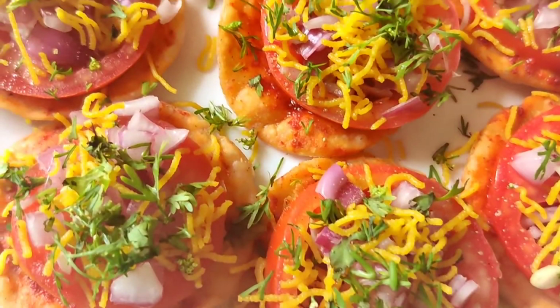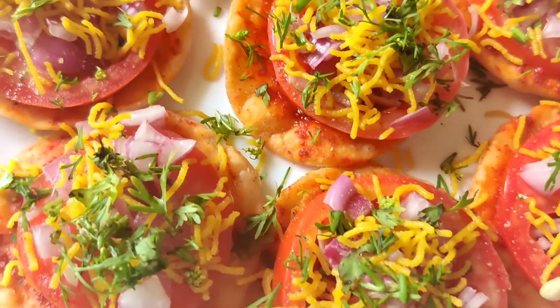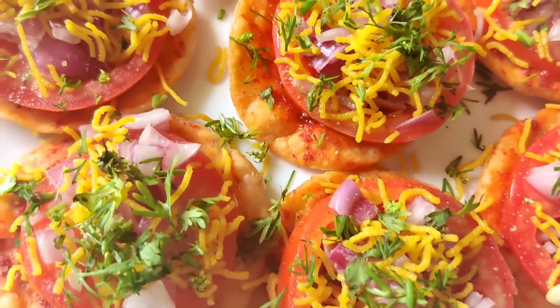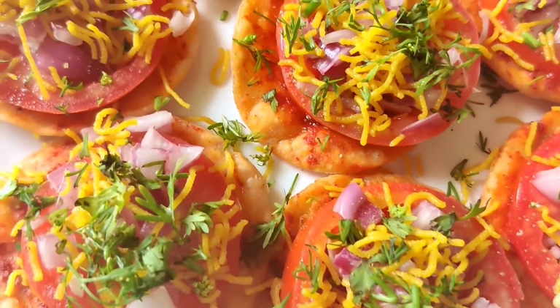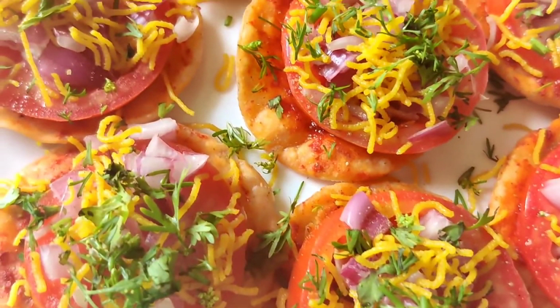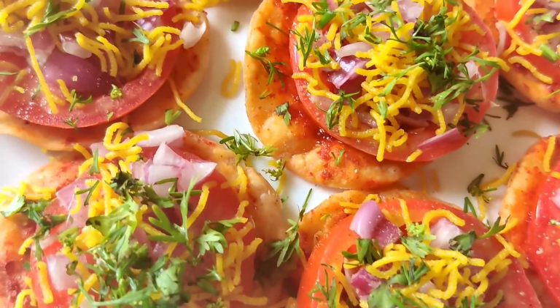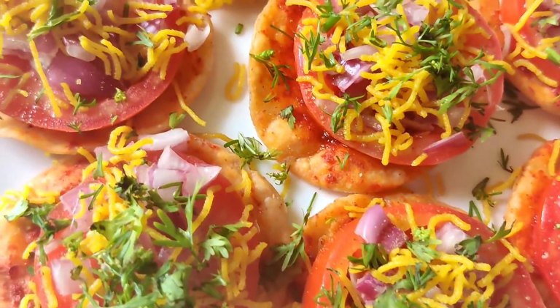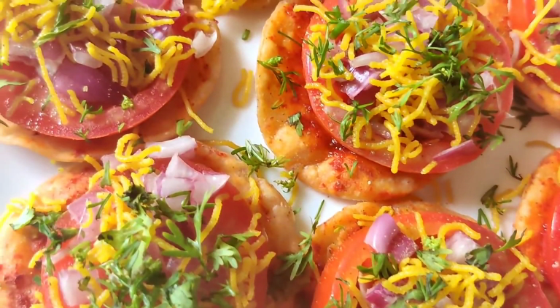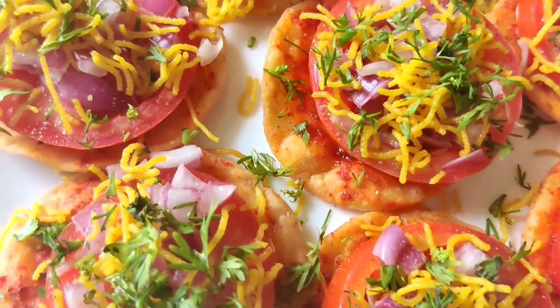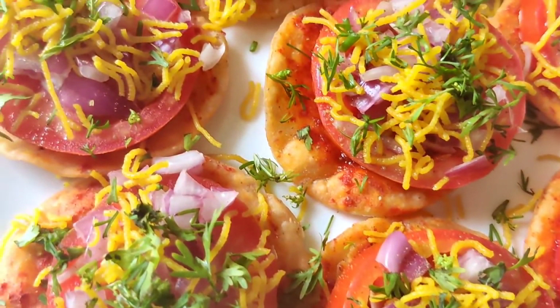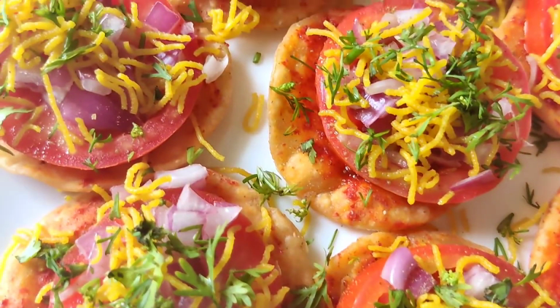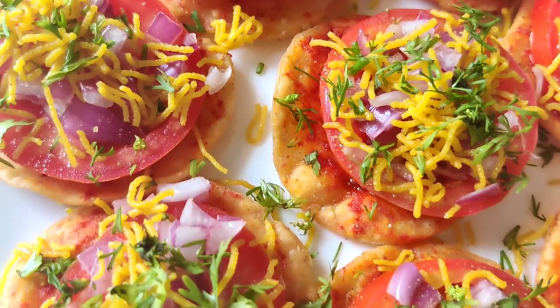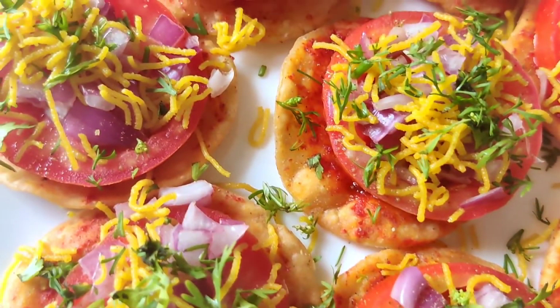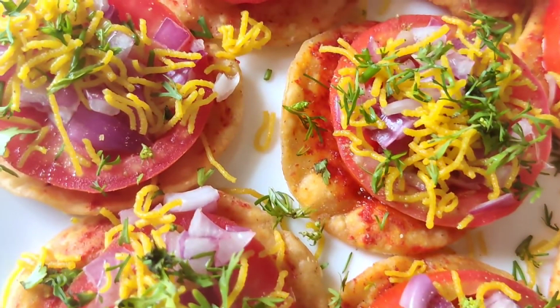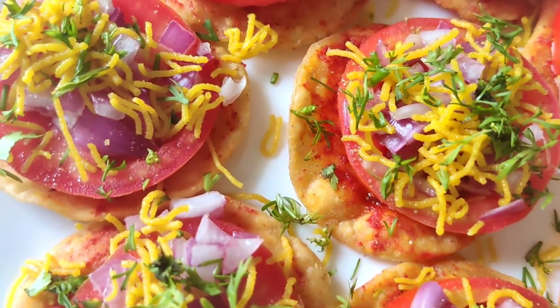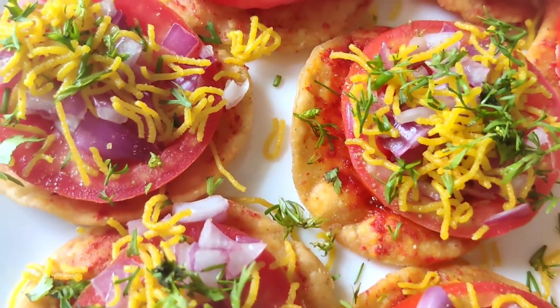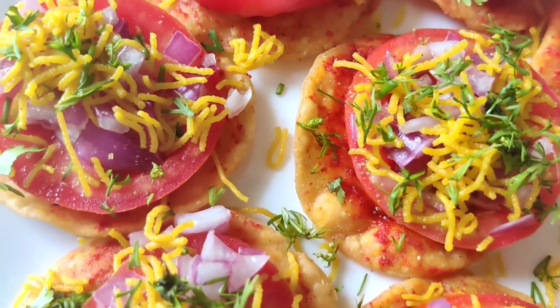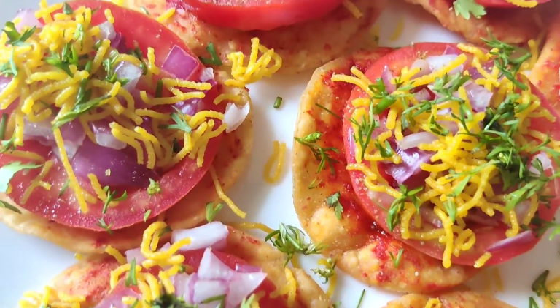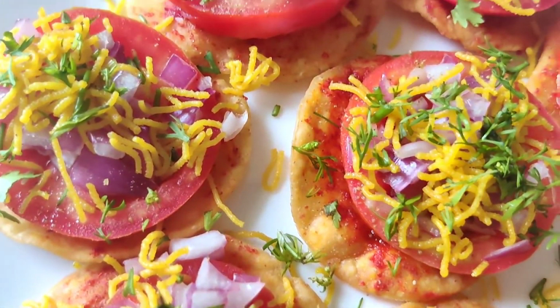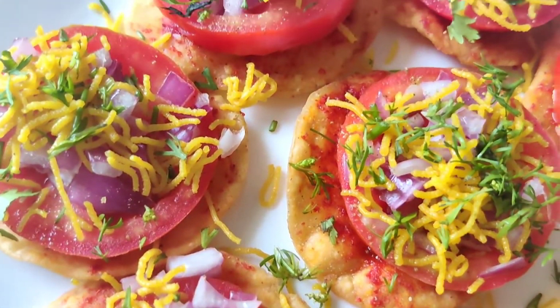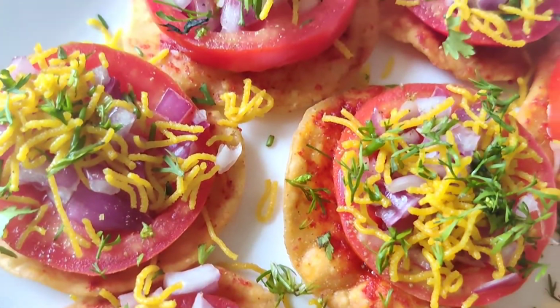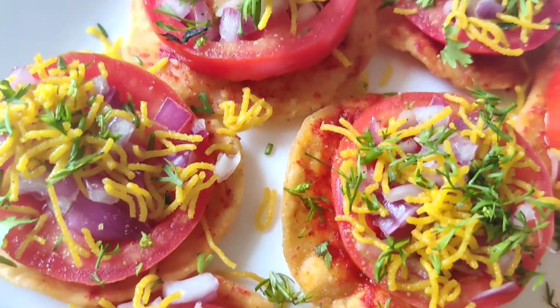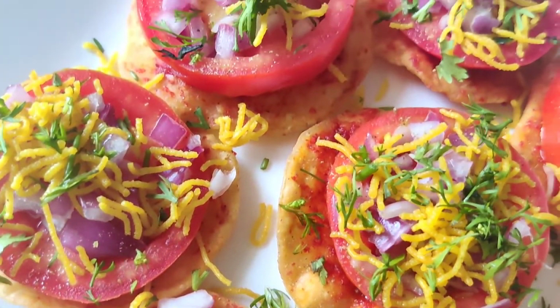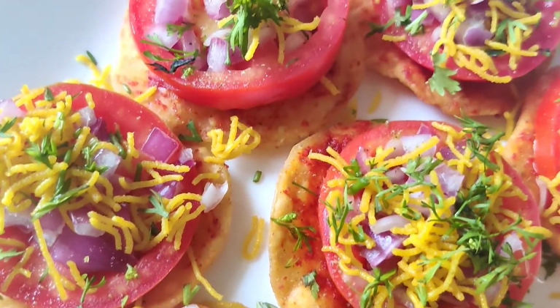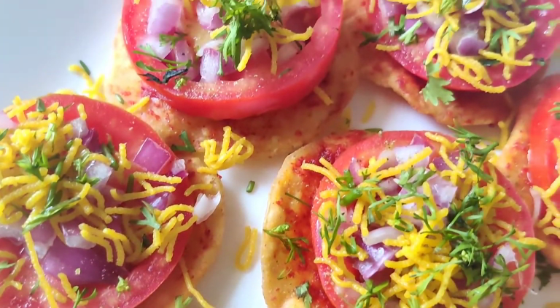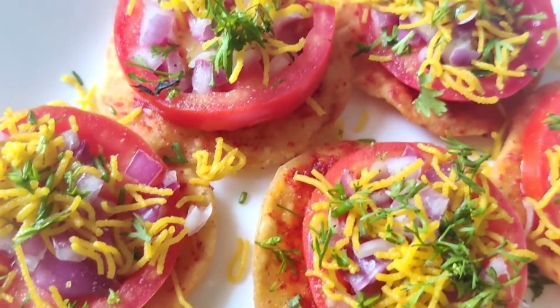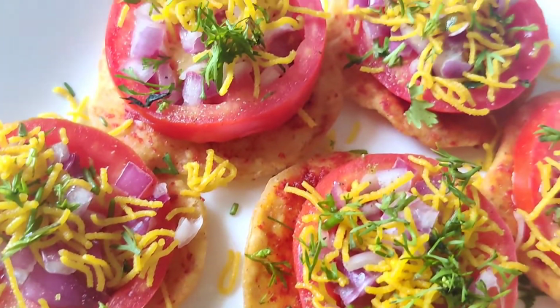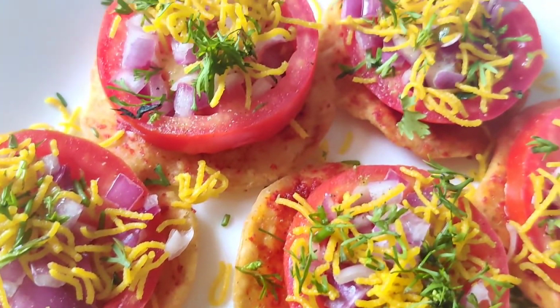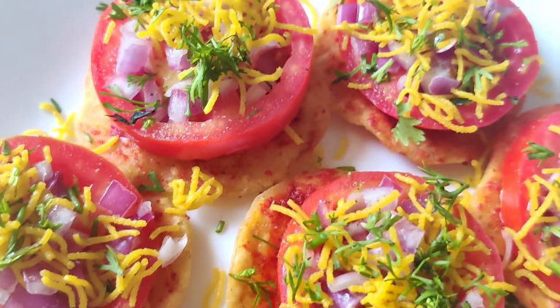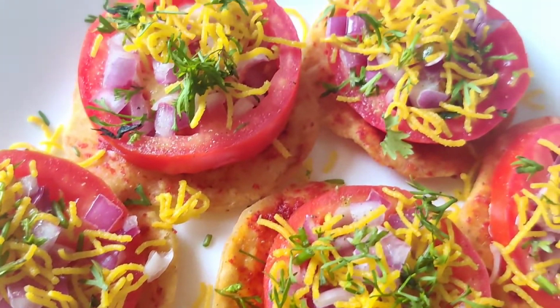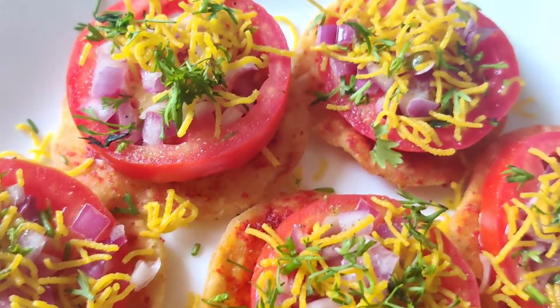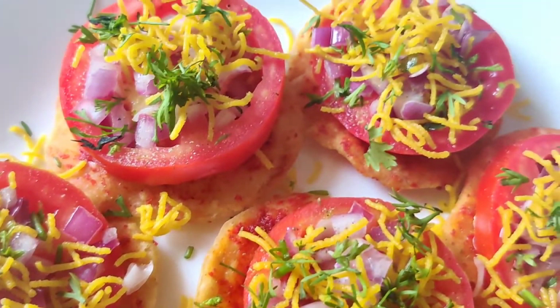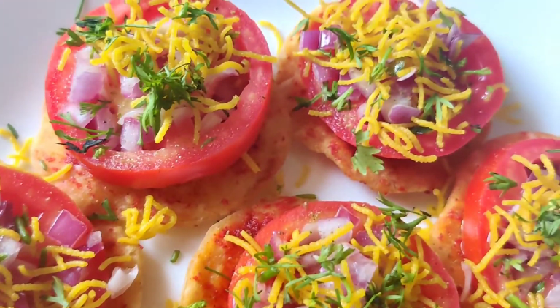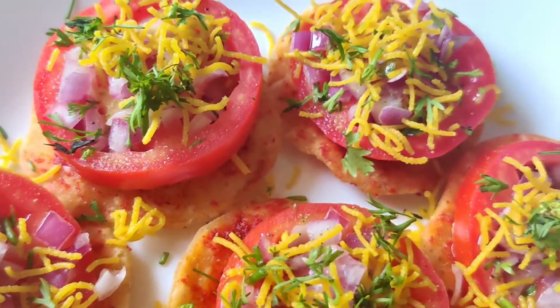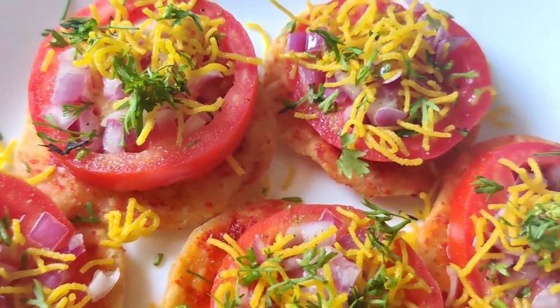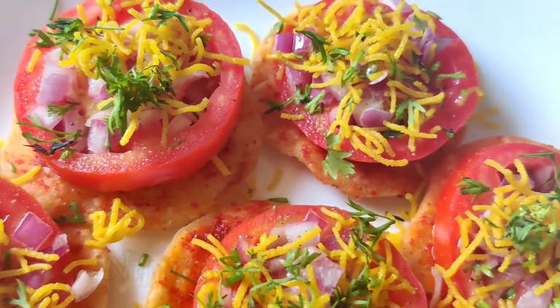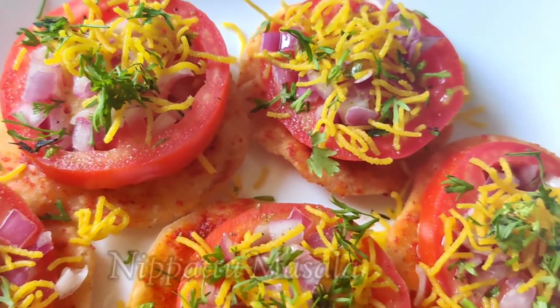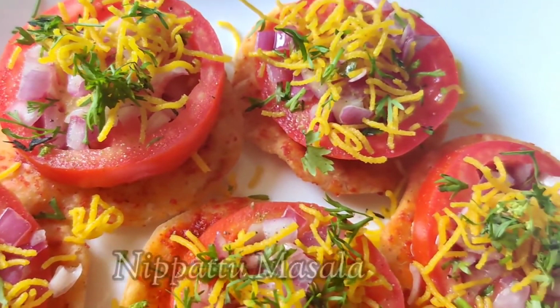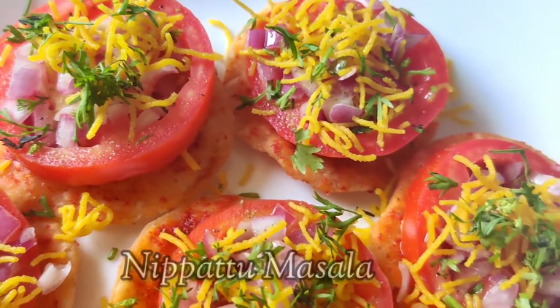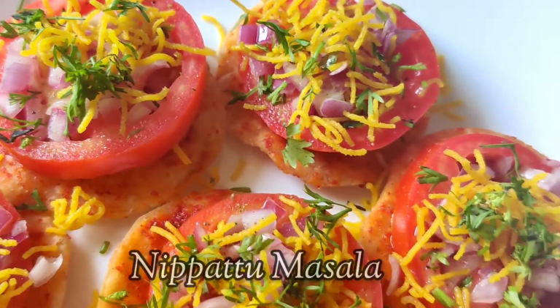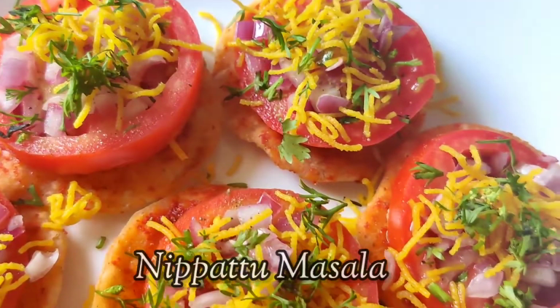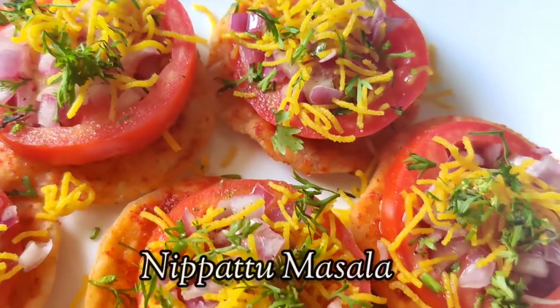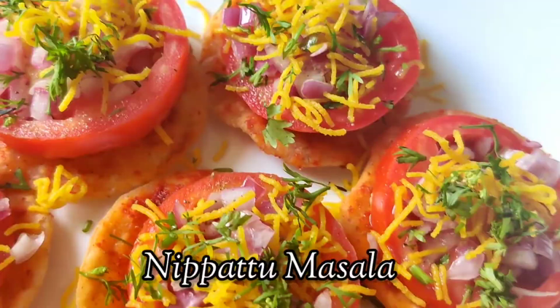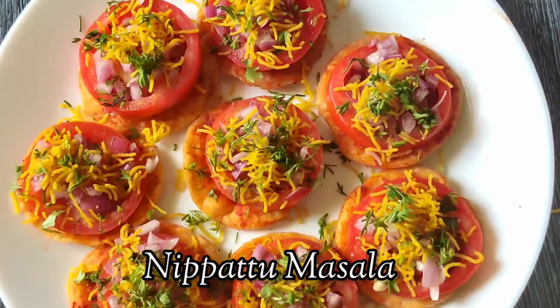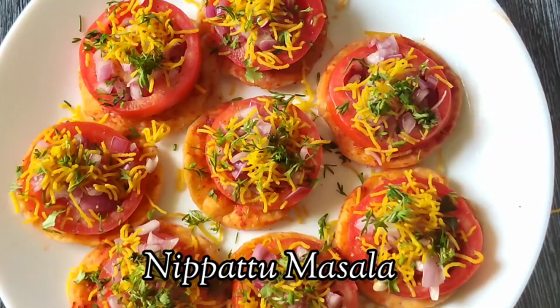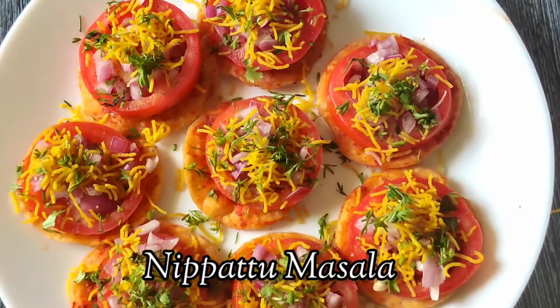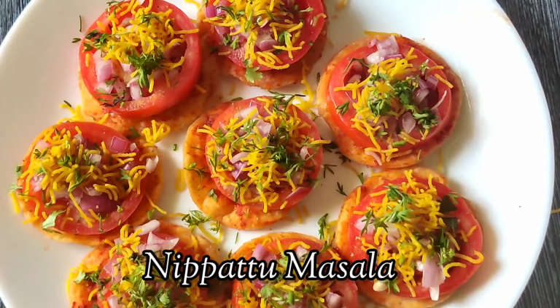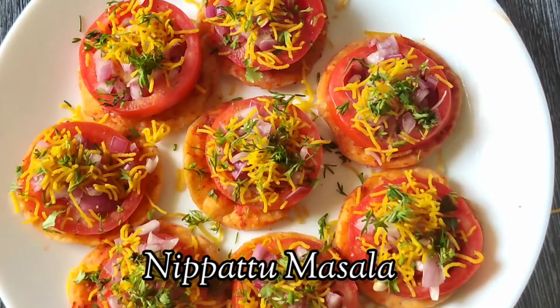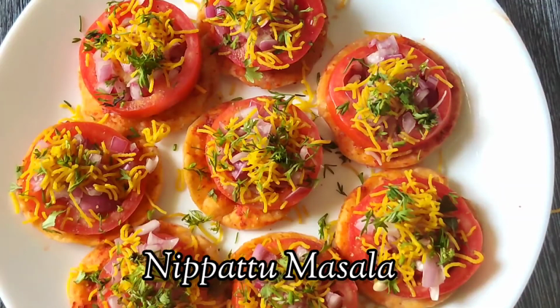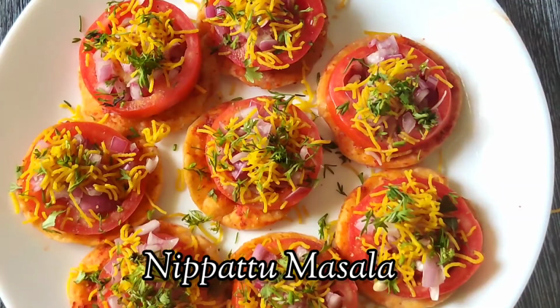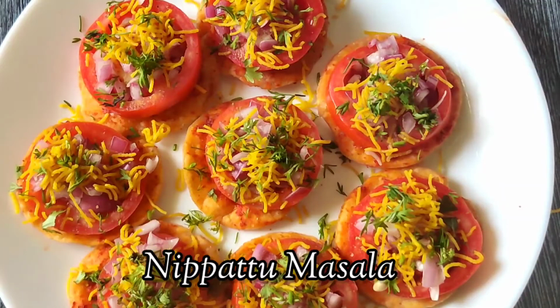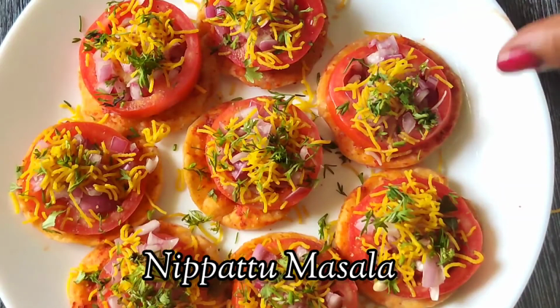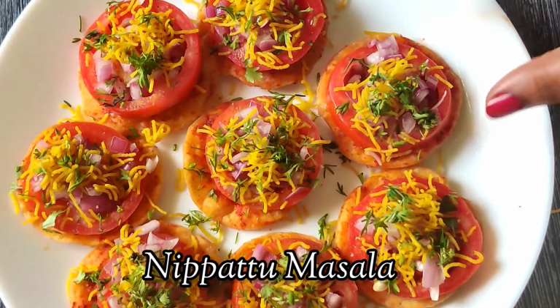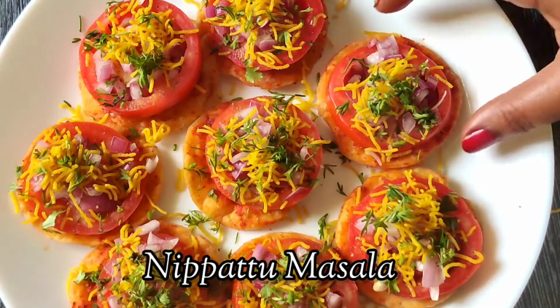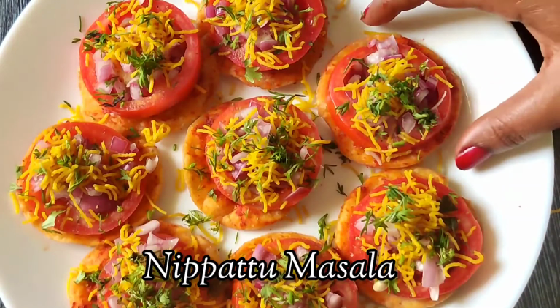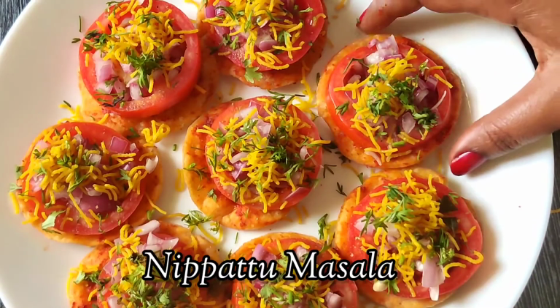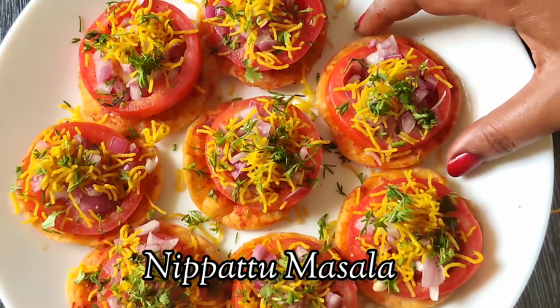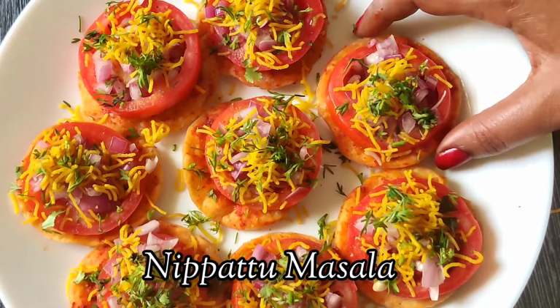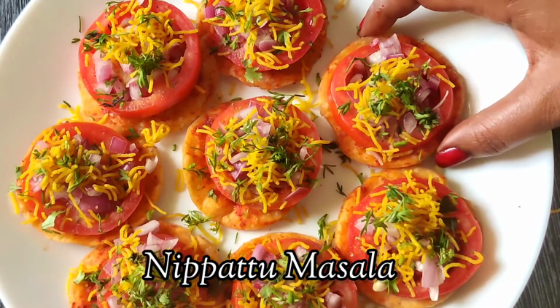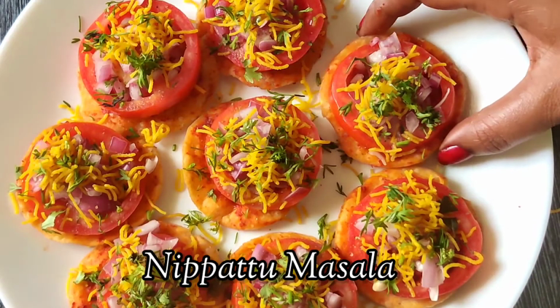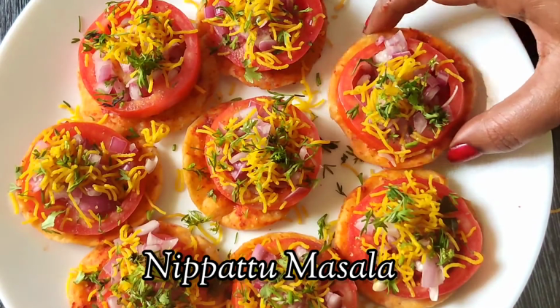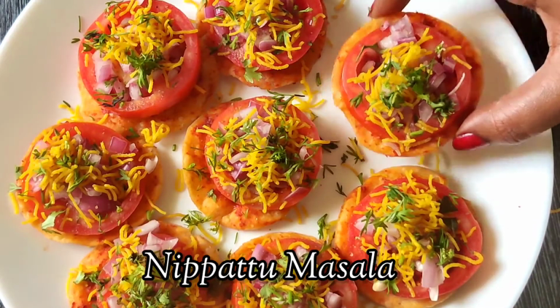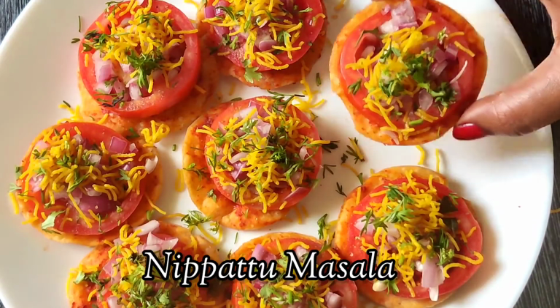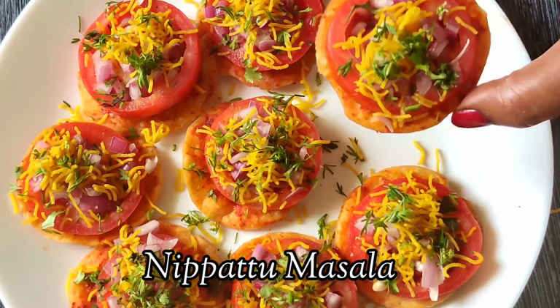Hello friends, welcome back to Andhra Aroma. In this video, we will try to make the masala. If you are regular, we will try to make the masala in this video.